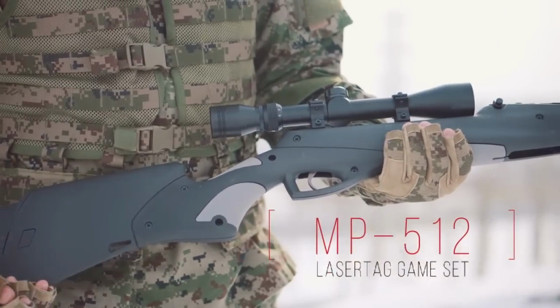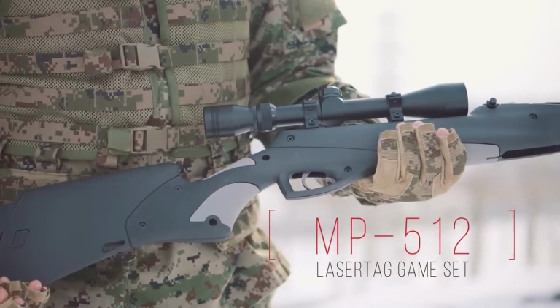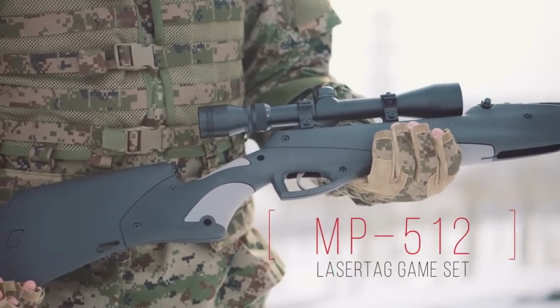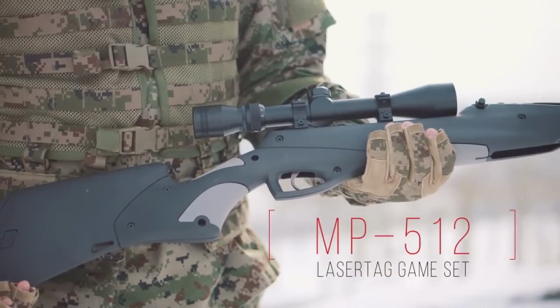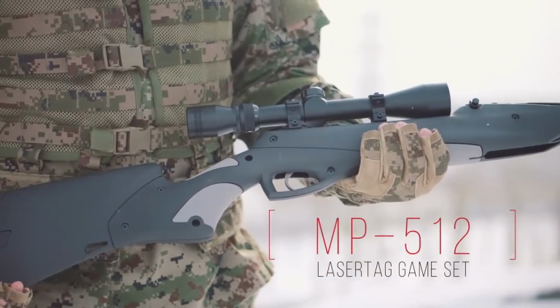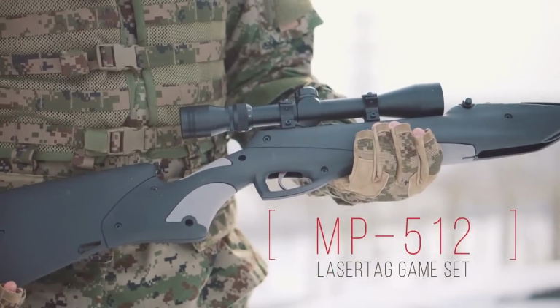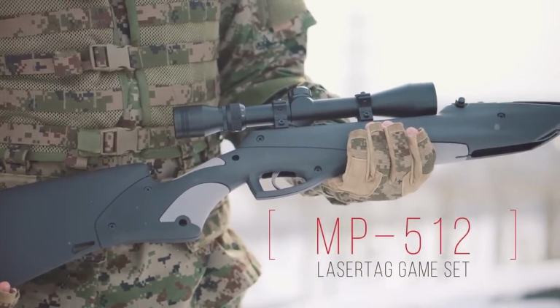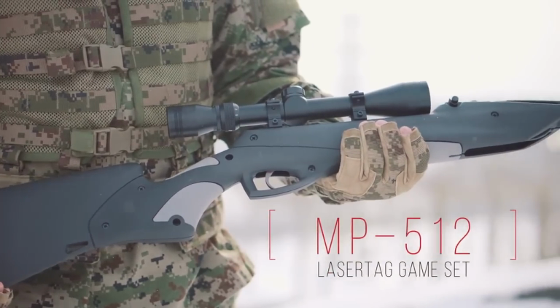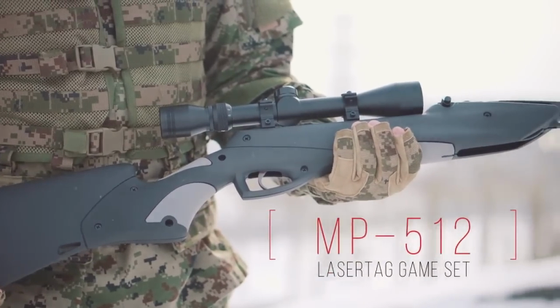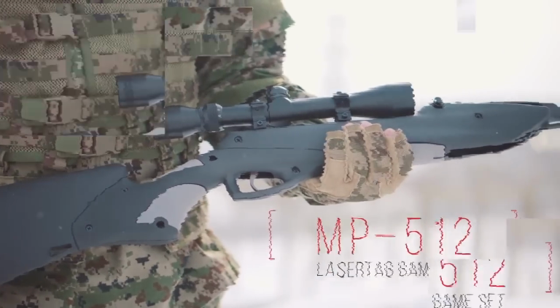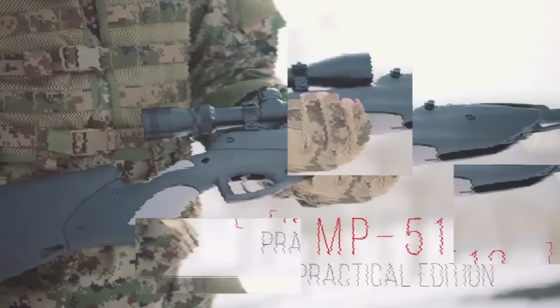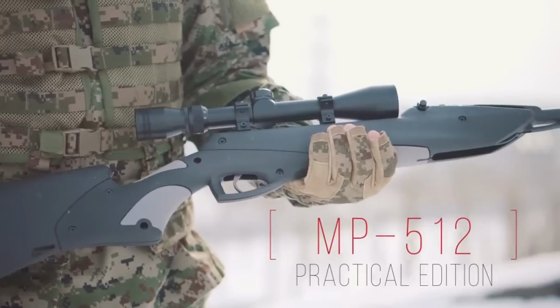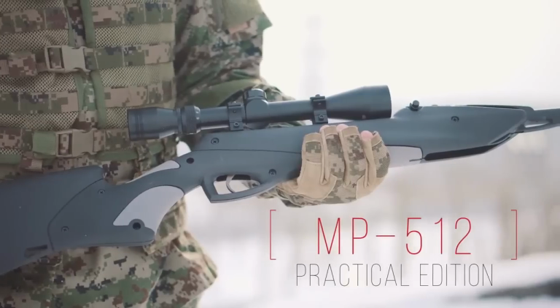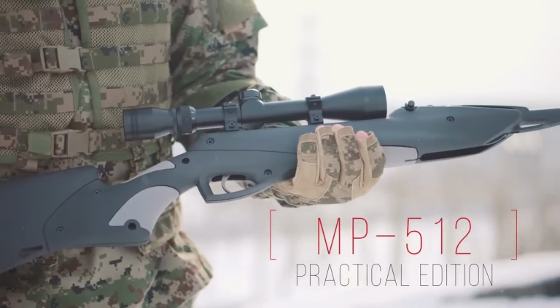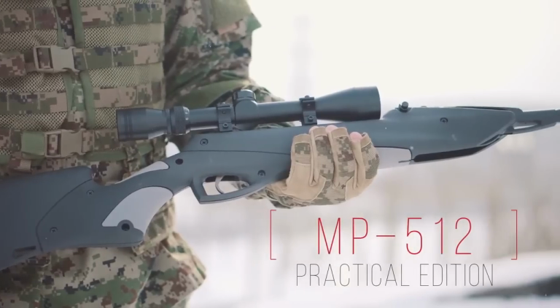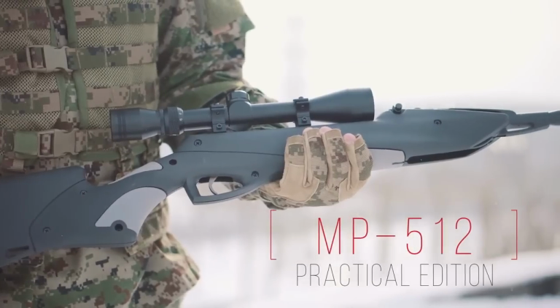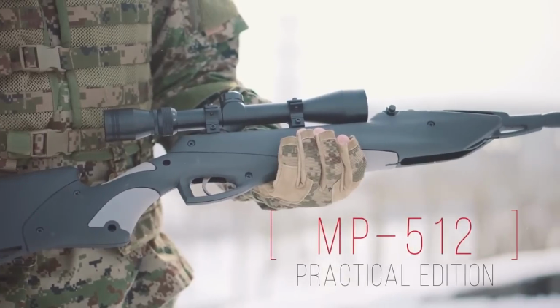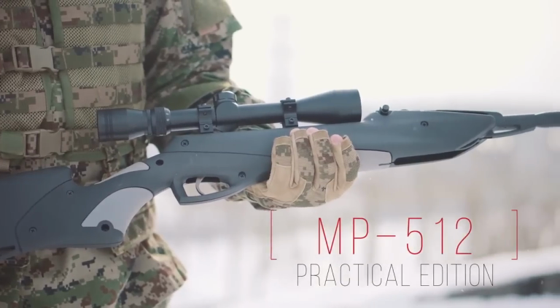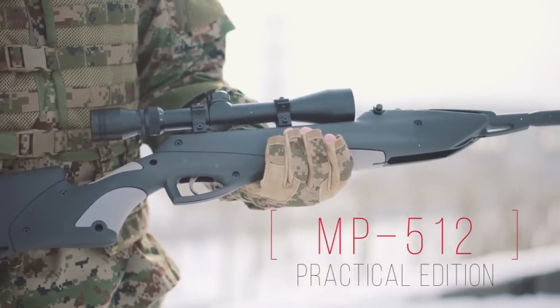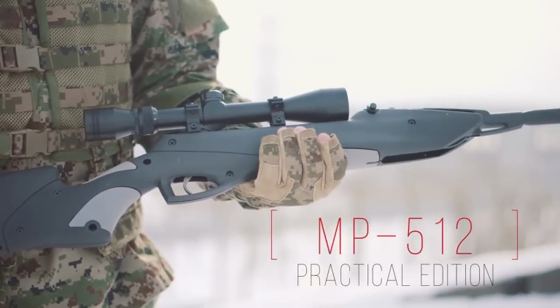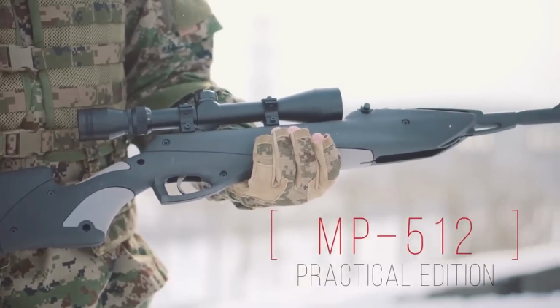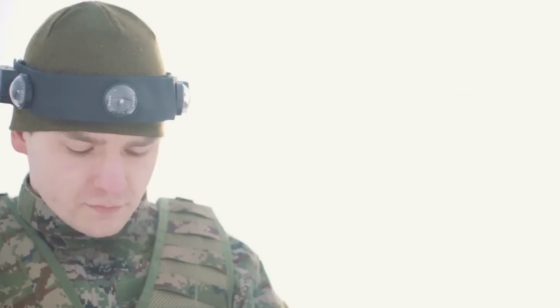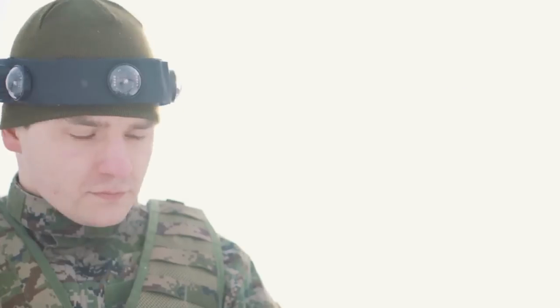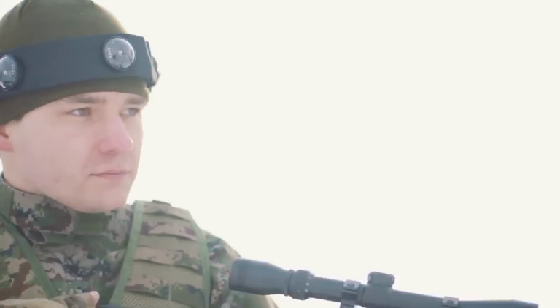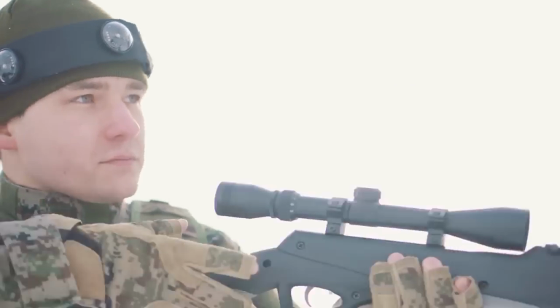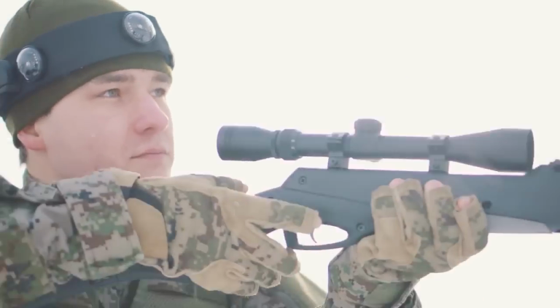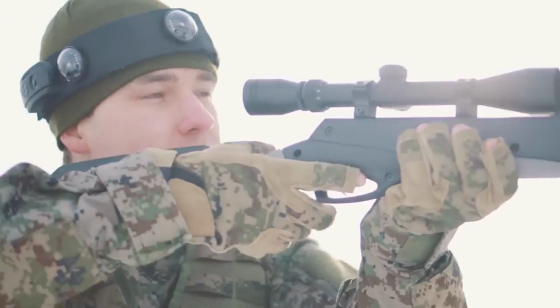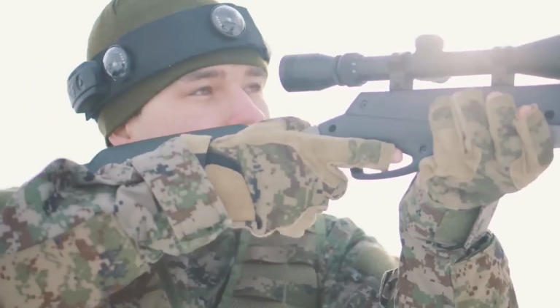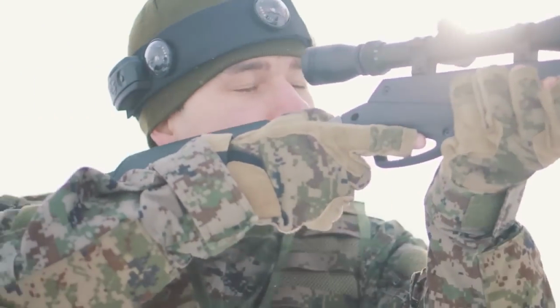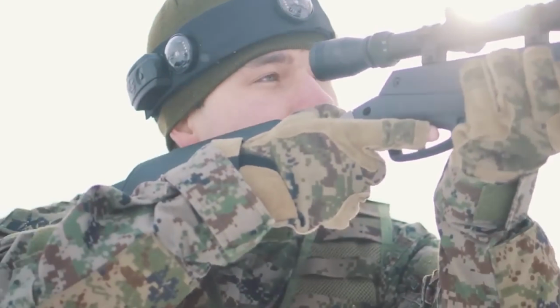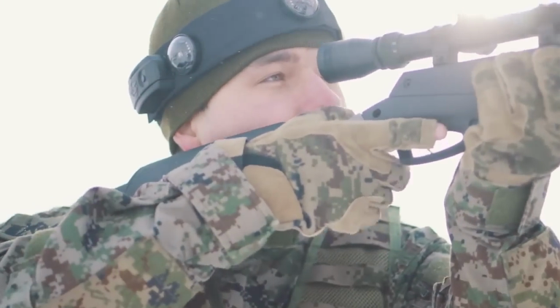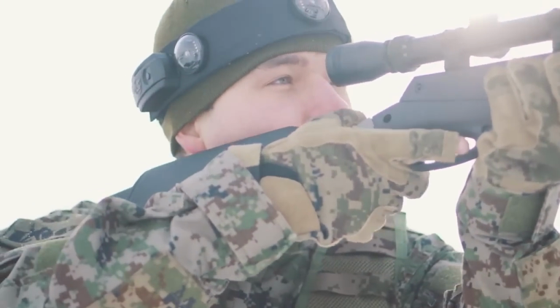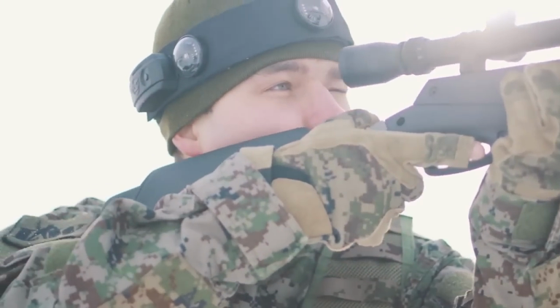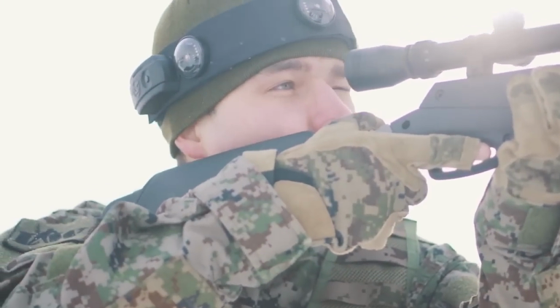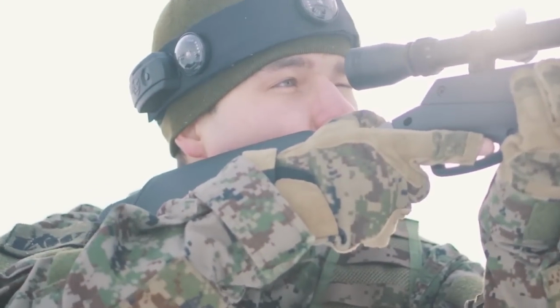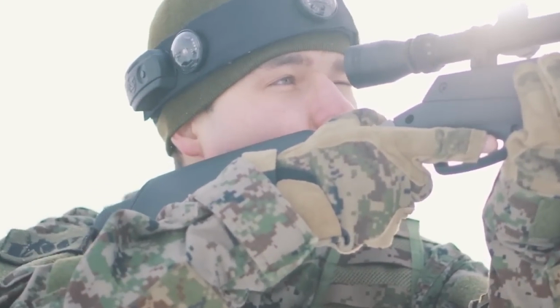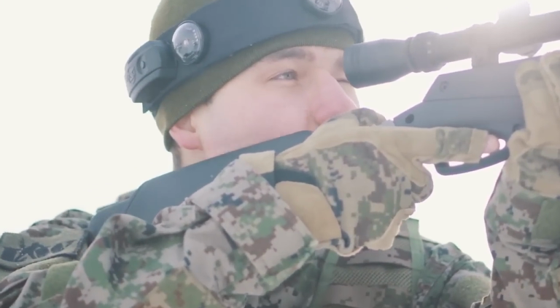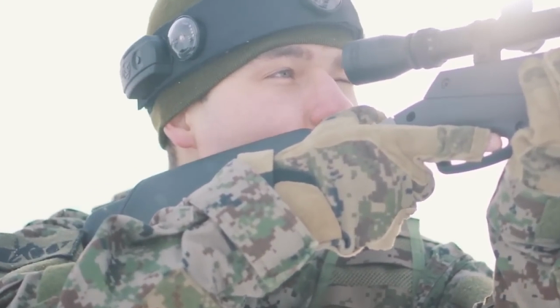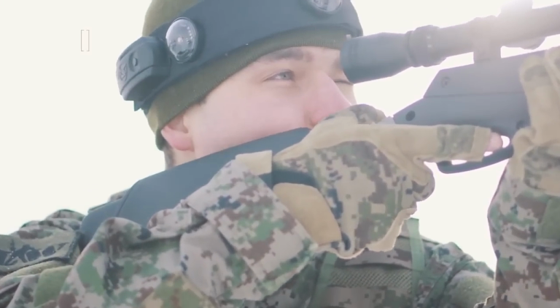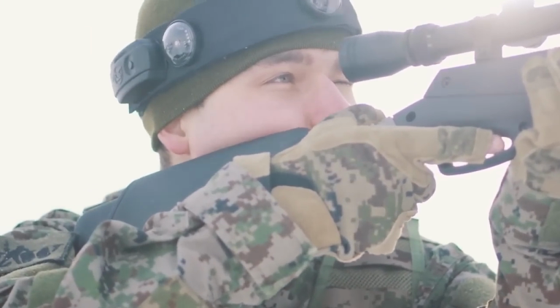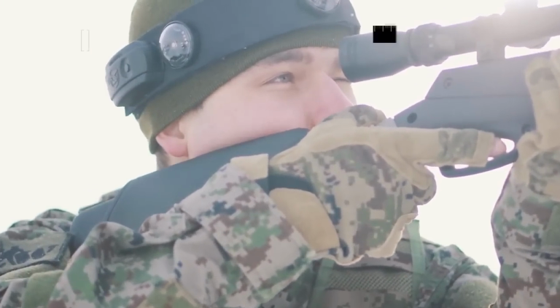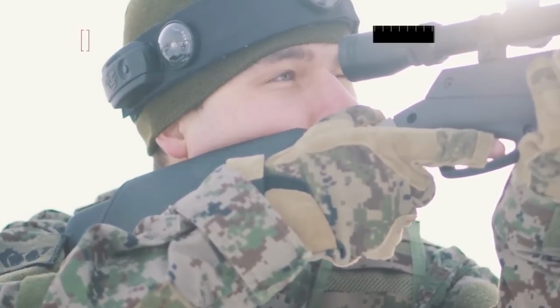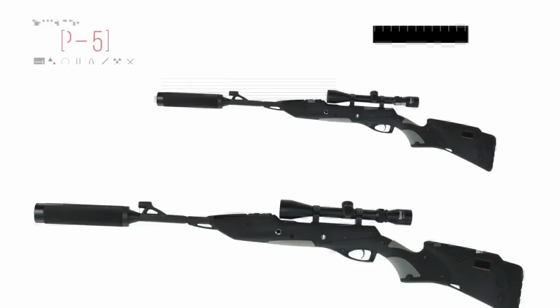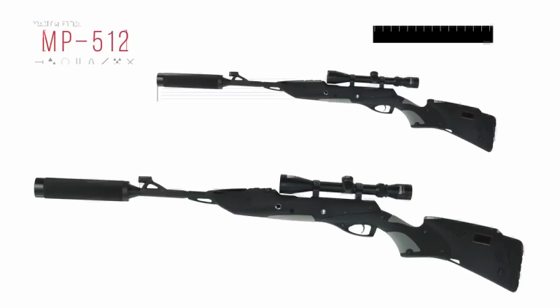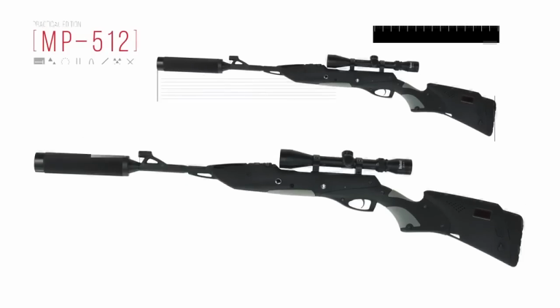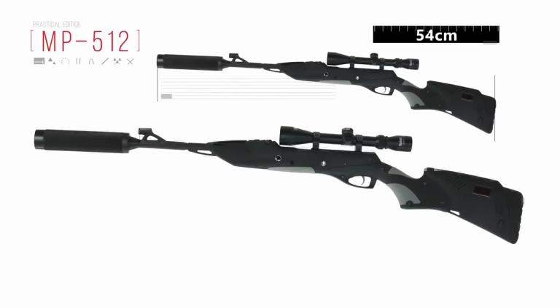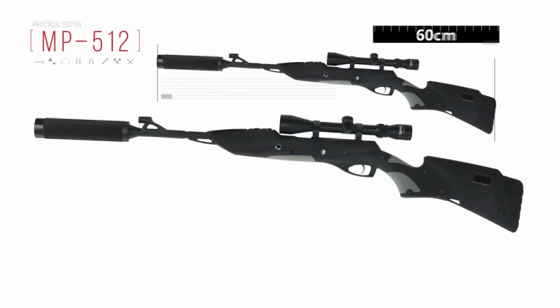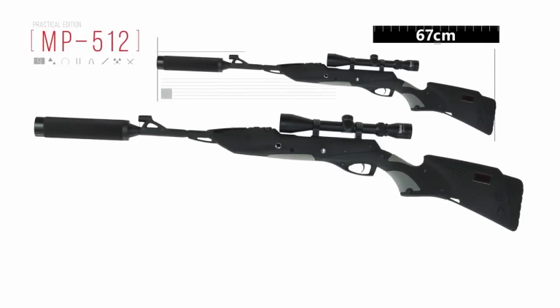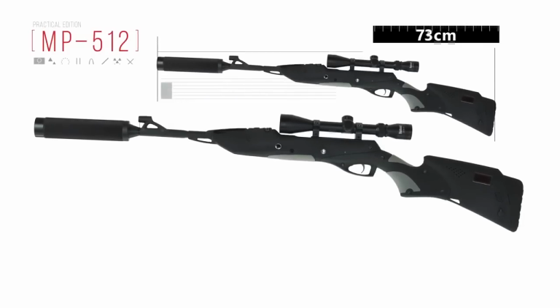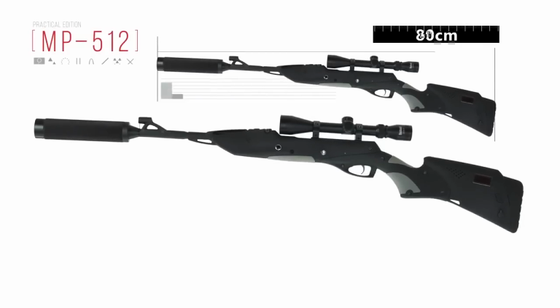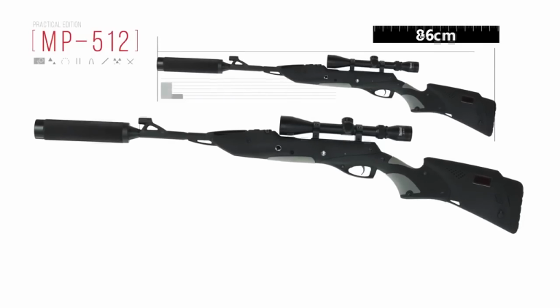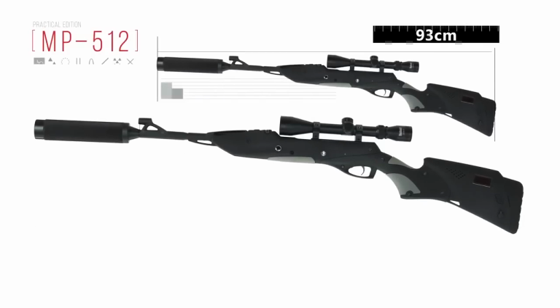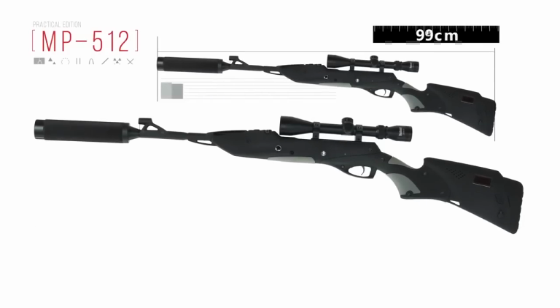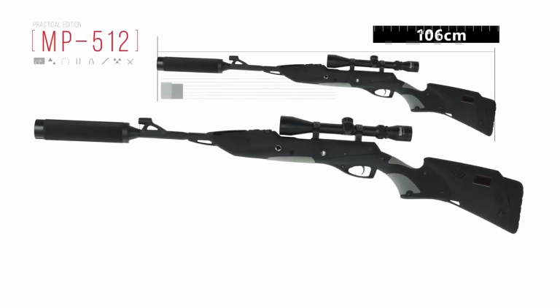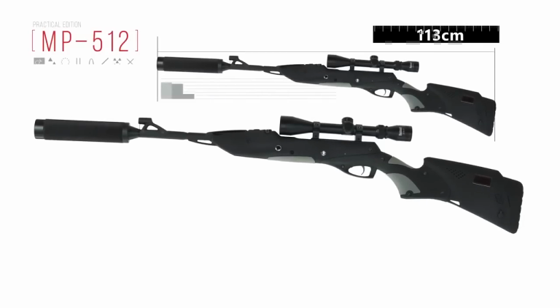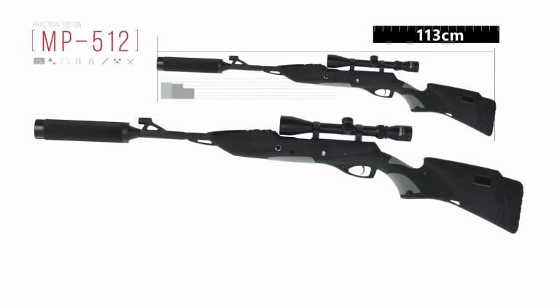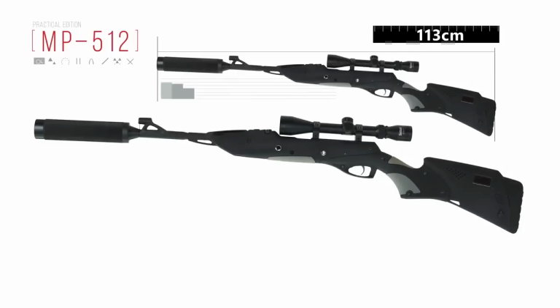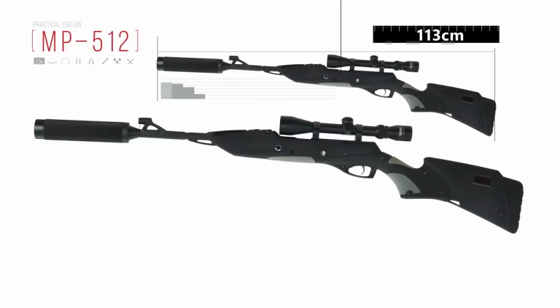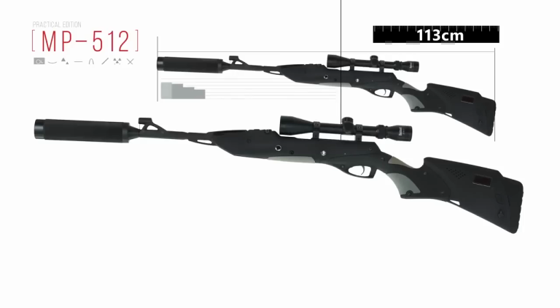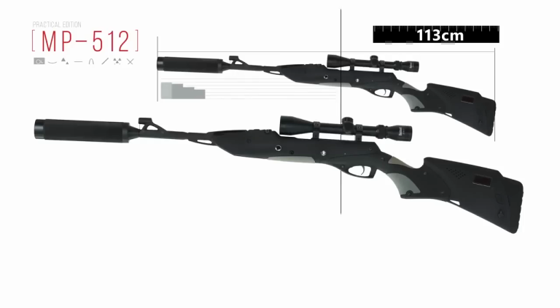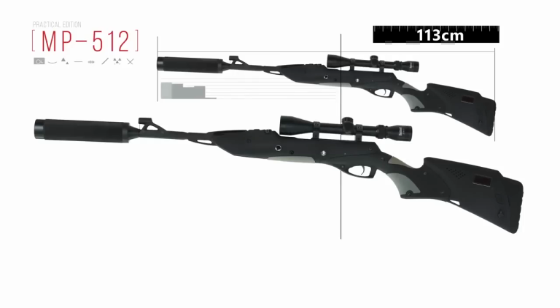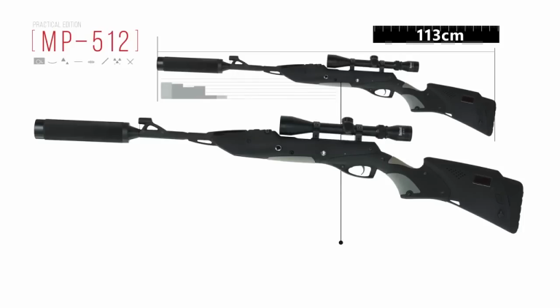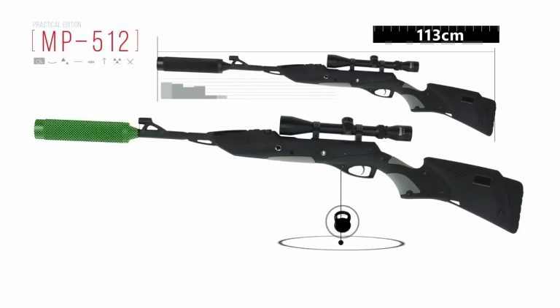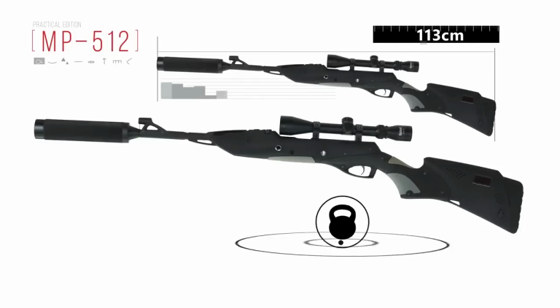MP512 laser tag game set, practical edition. Recommended for rental clubs, based on a similarly named pneumatic gun.